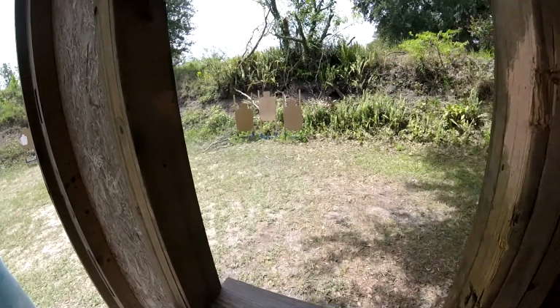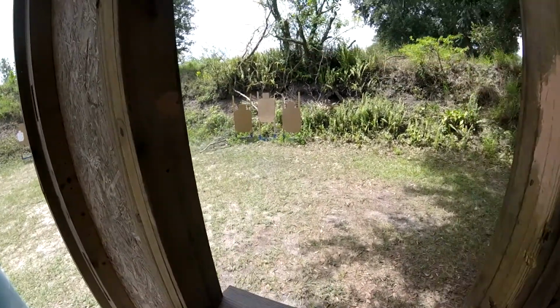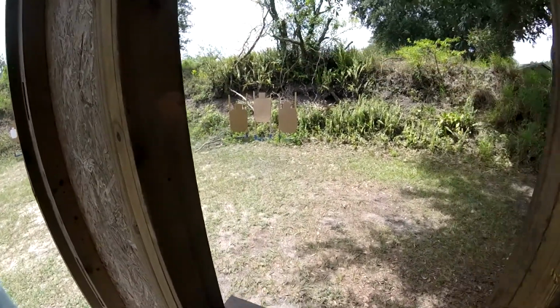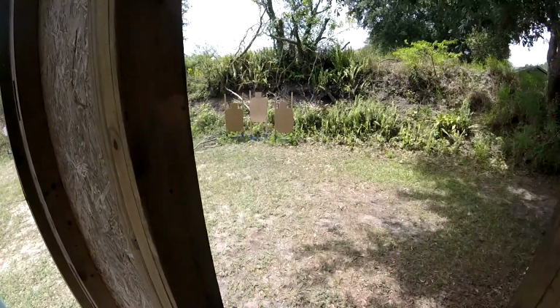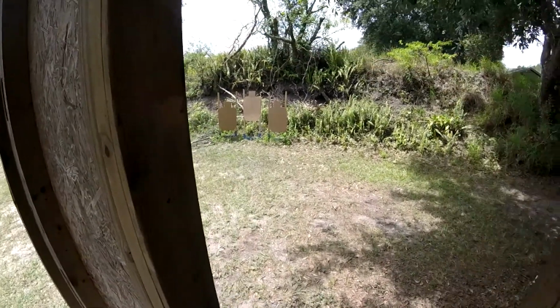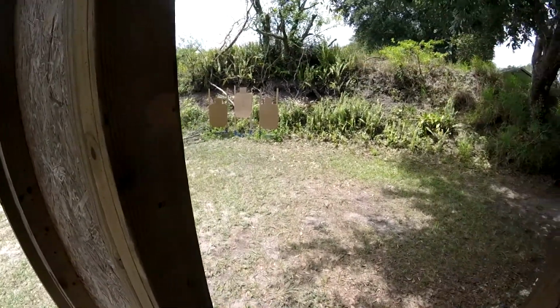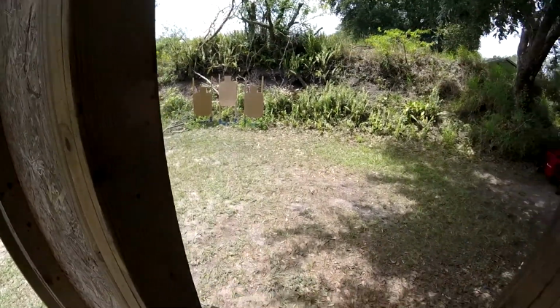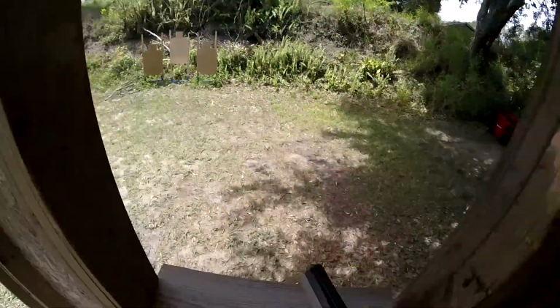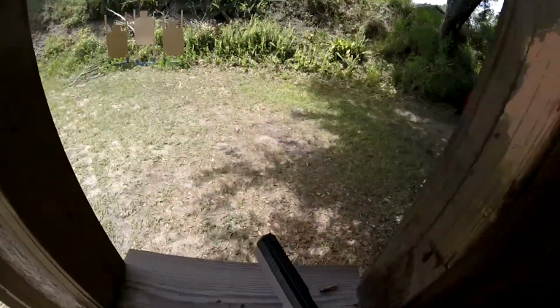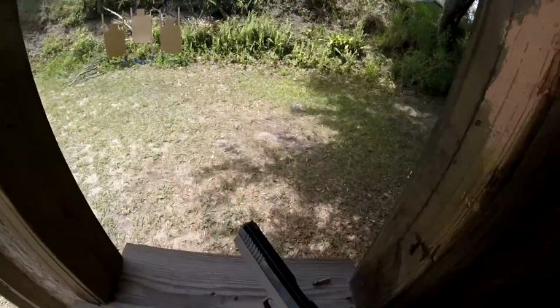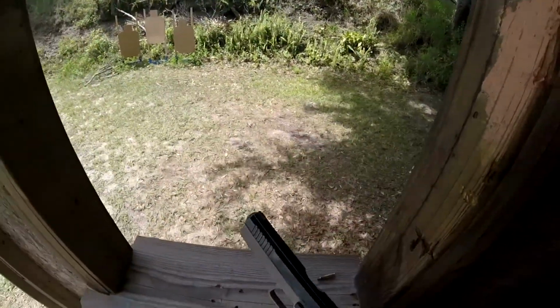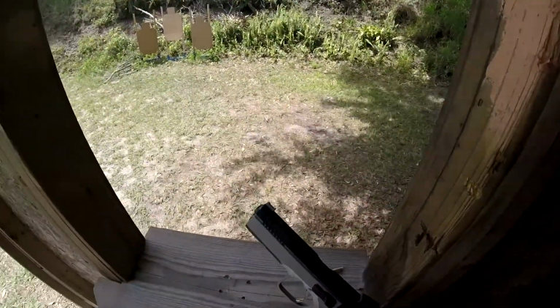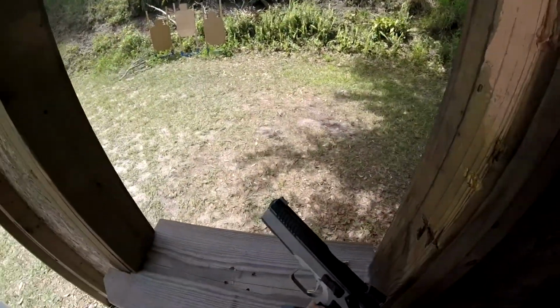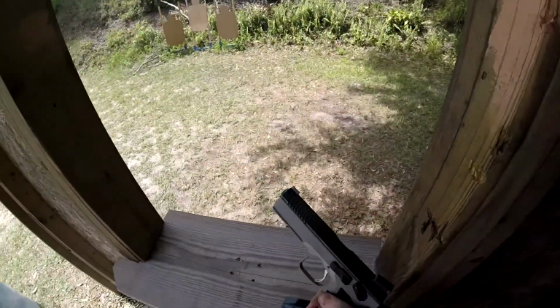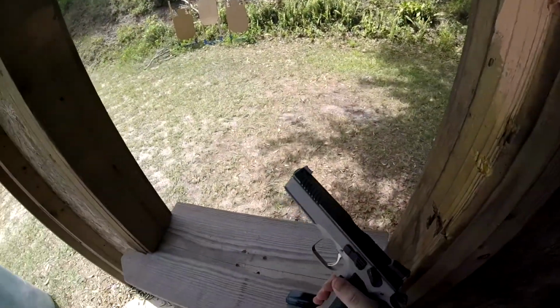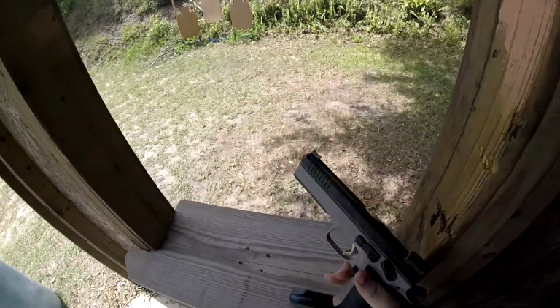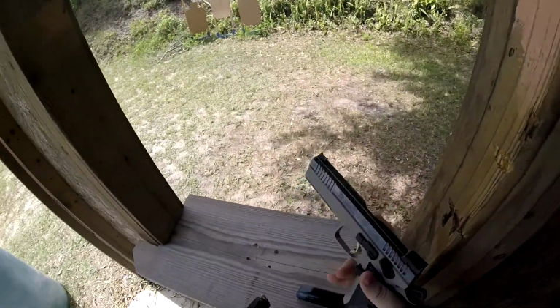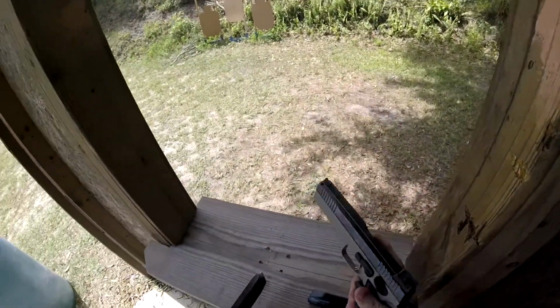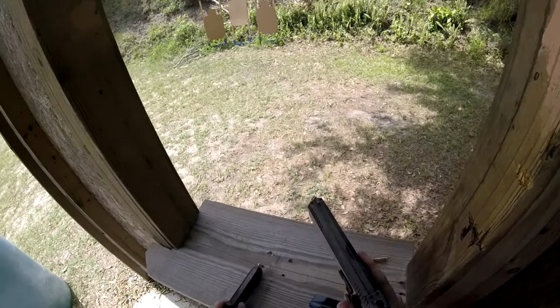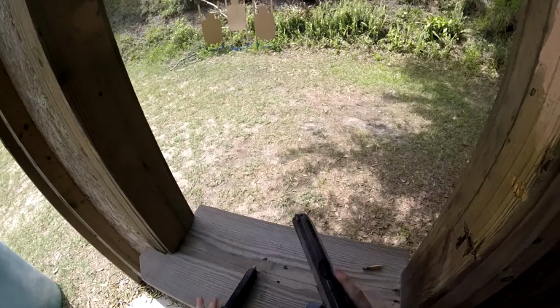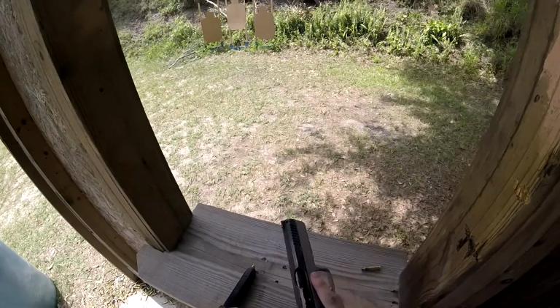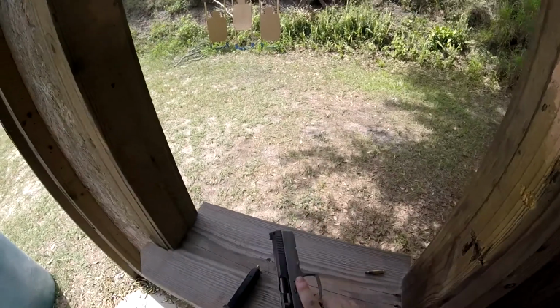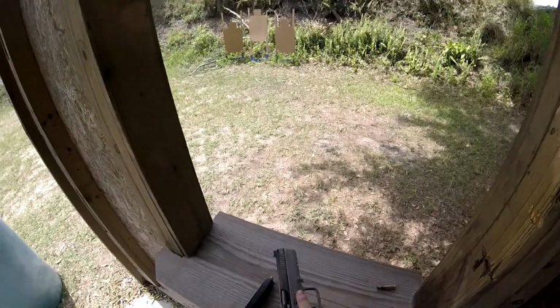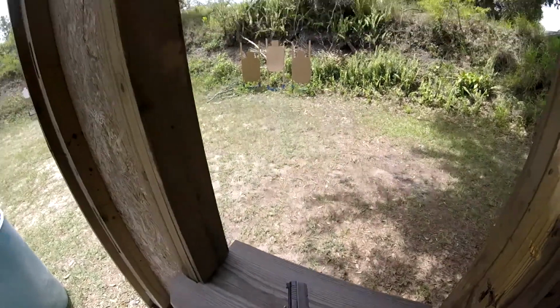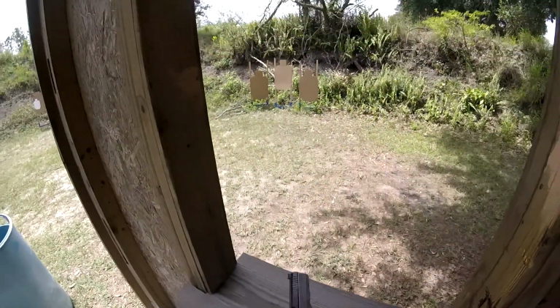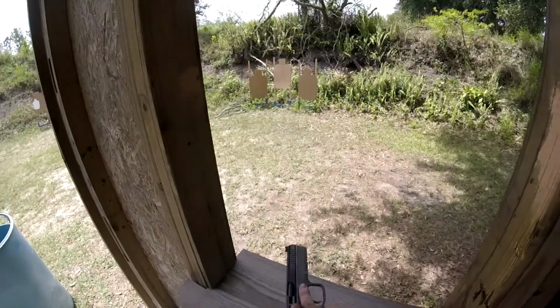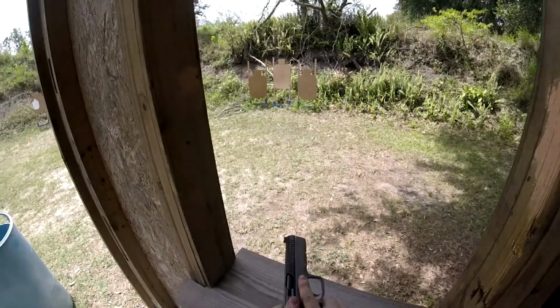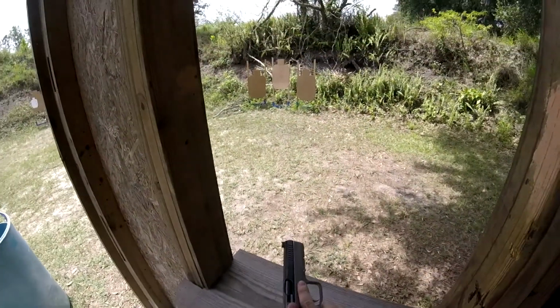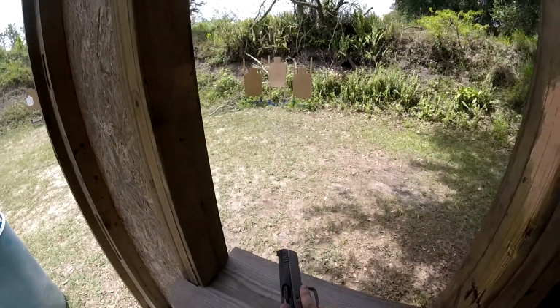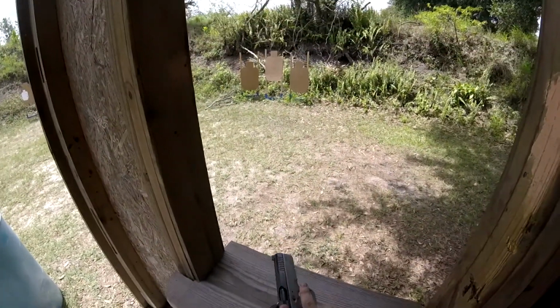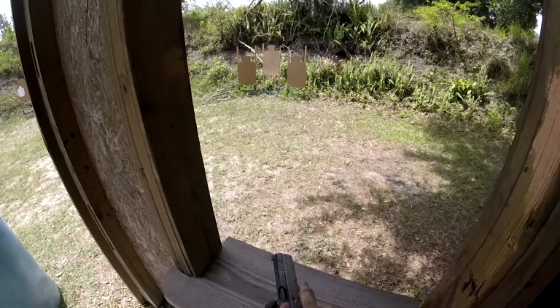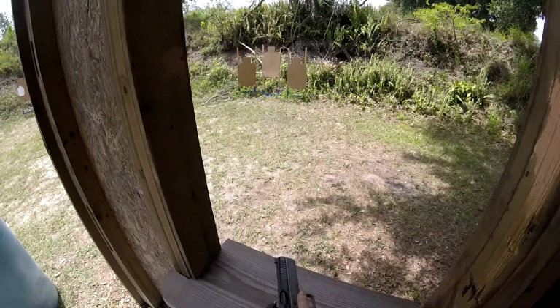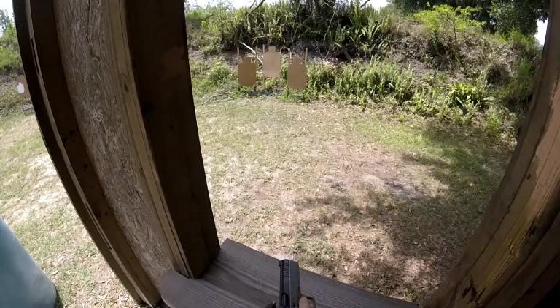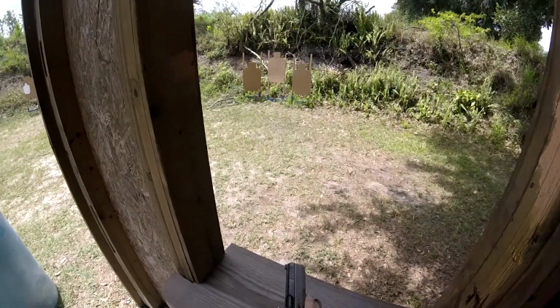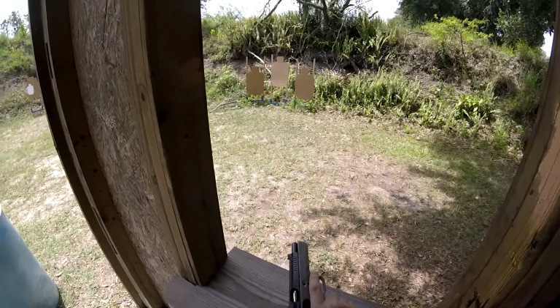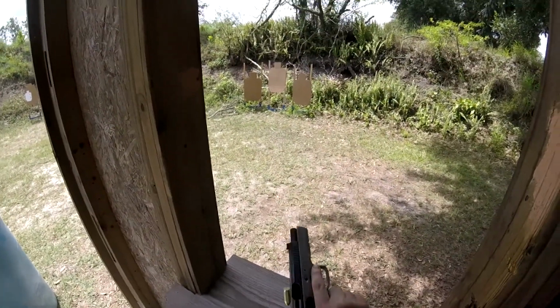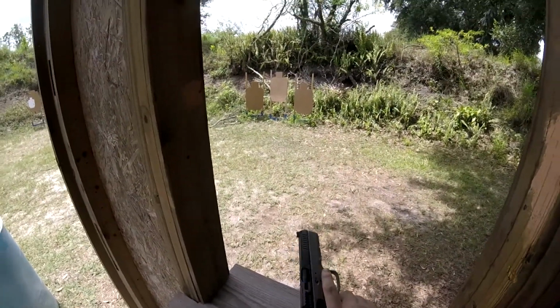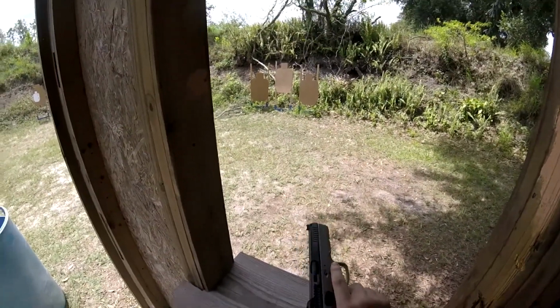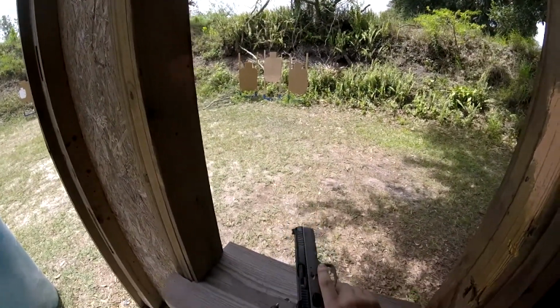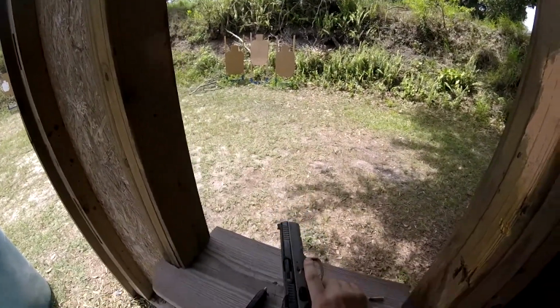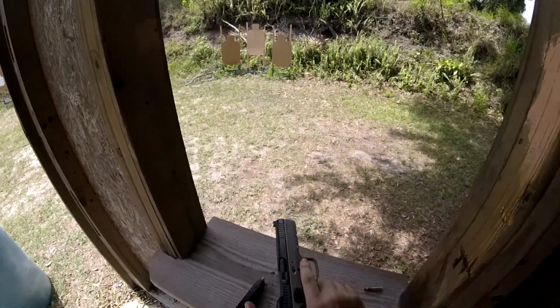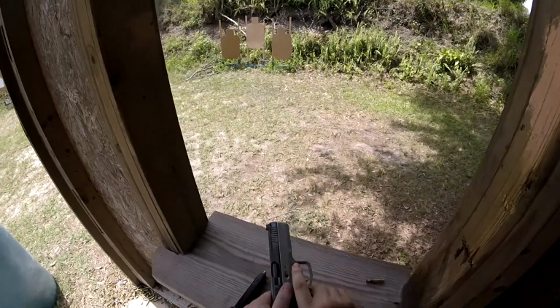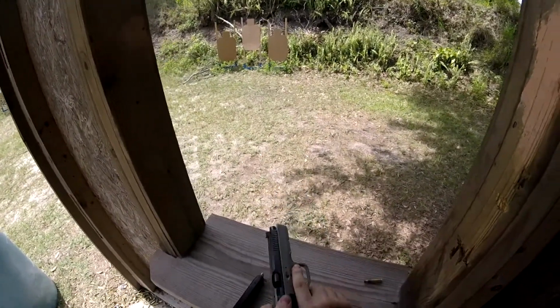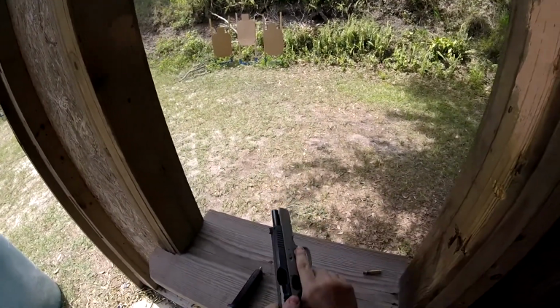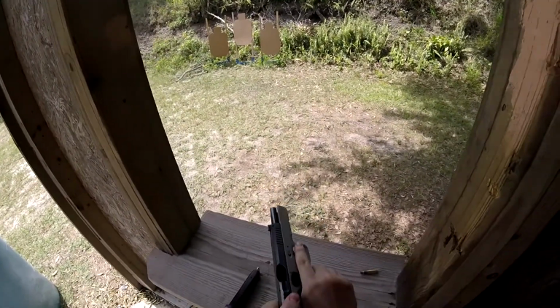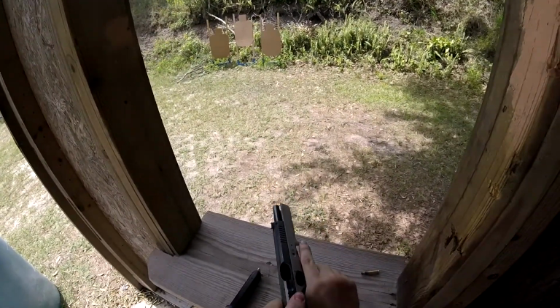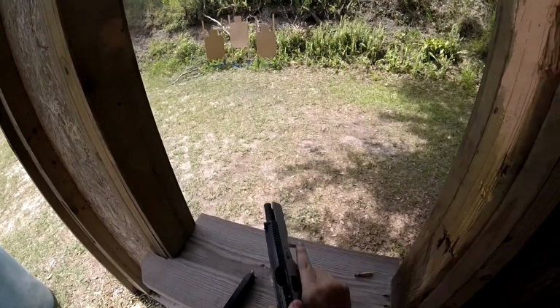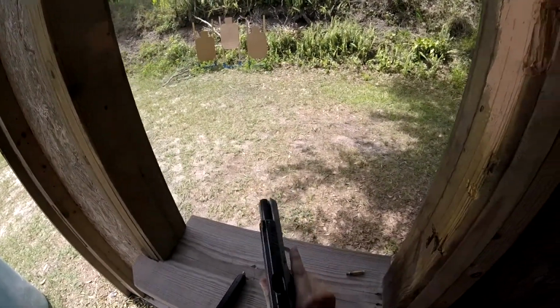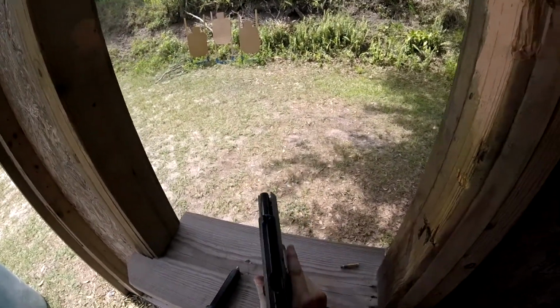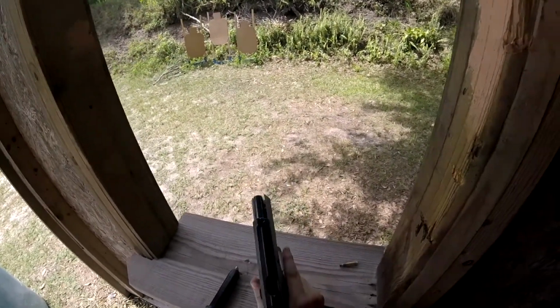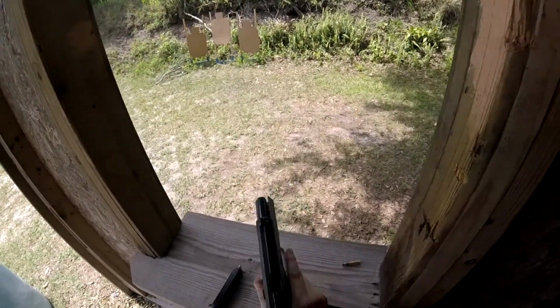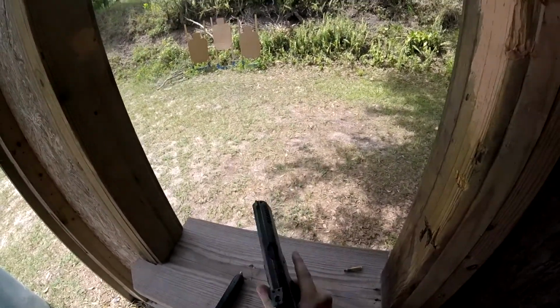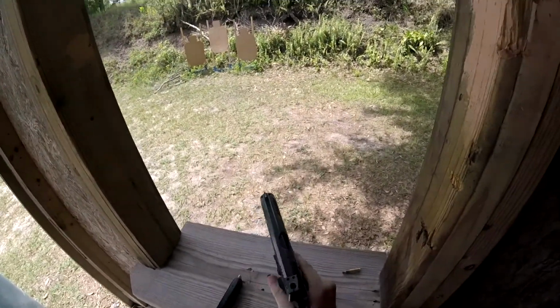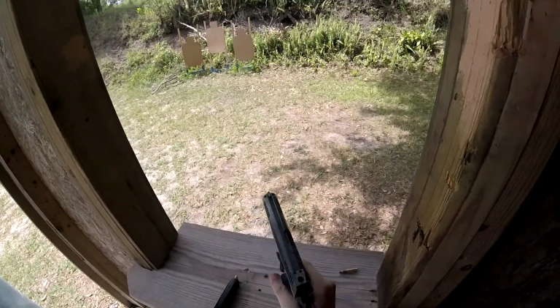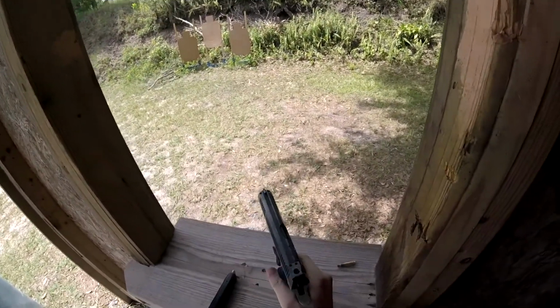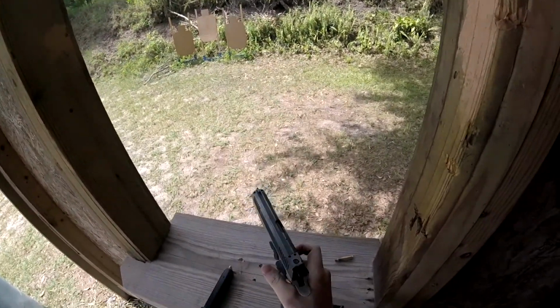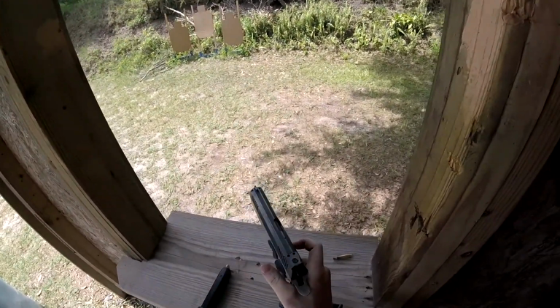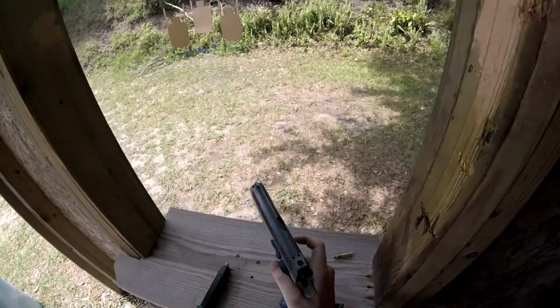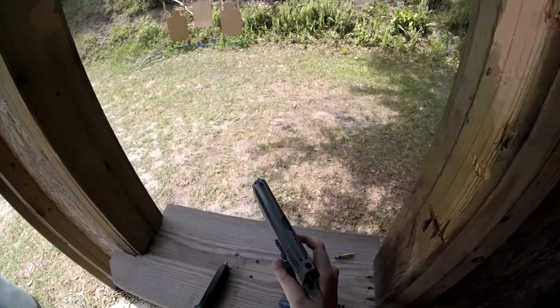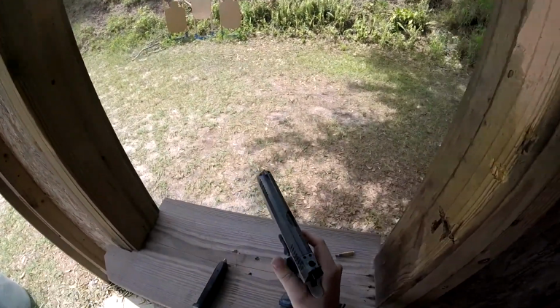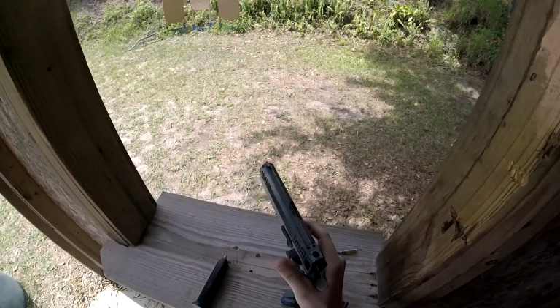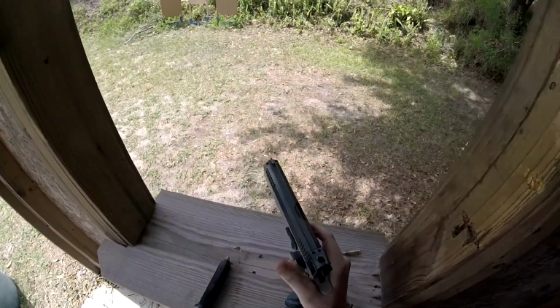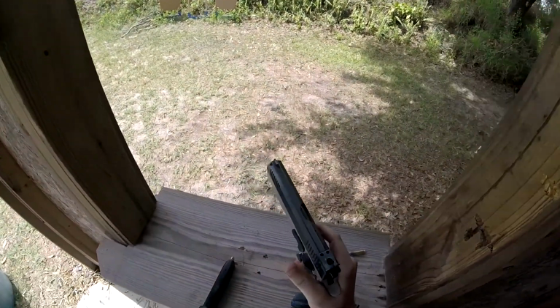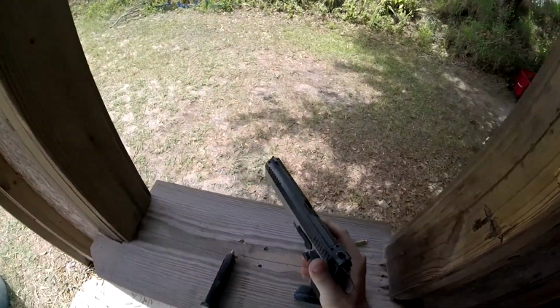All right, we're finished. Unload, show clear. Three, eight, two, three. Clear. Hammer down, holster.